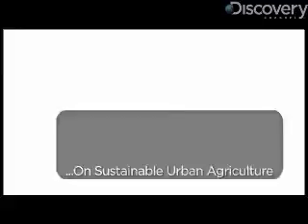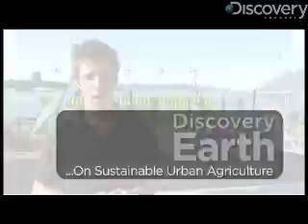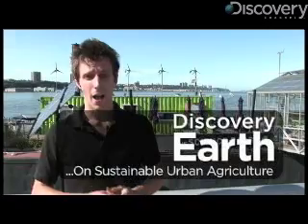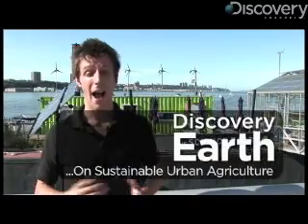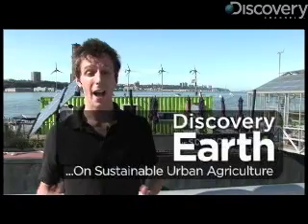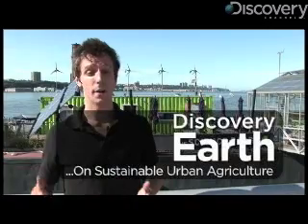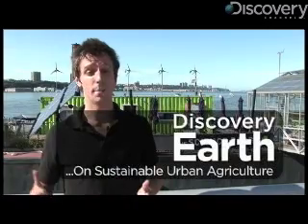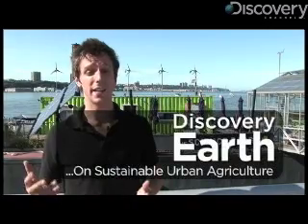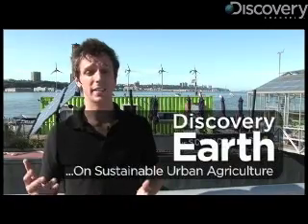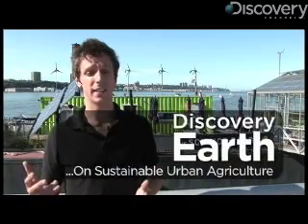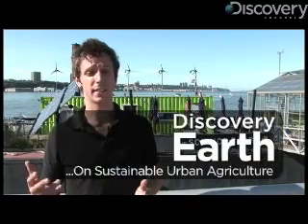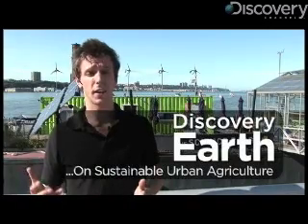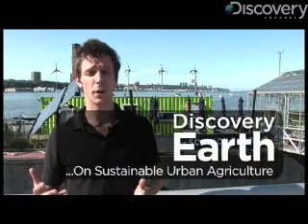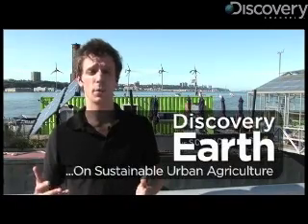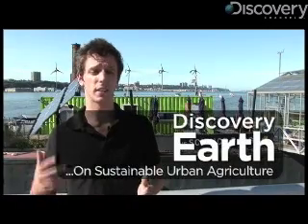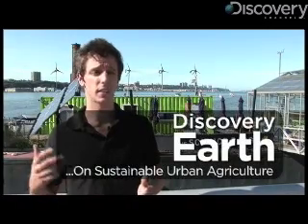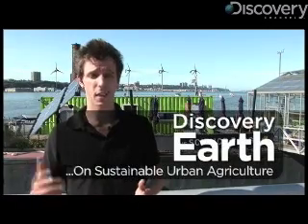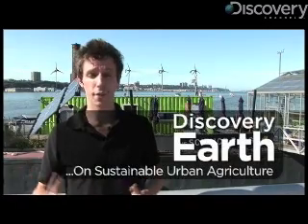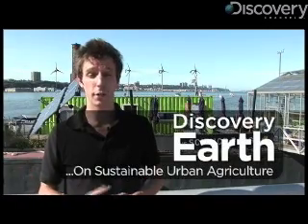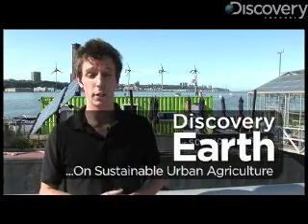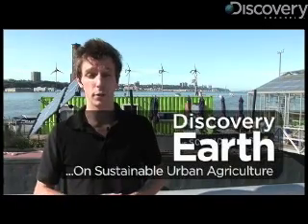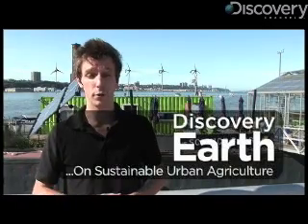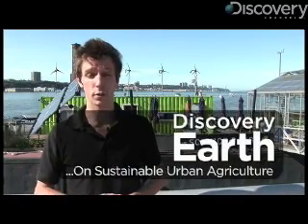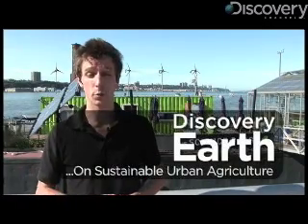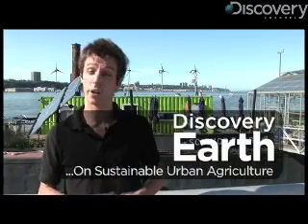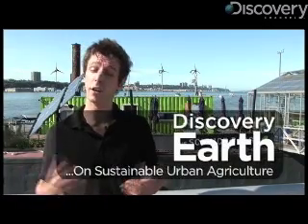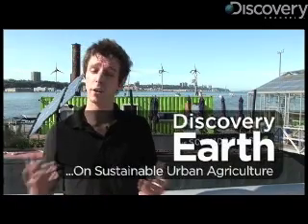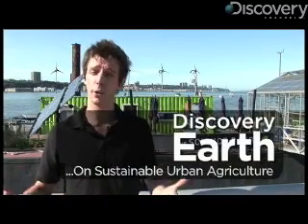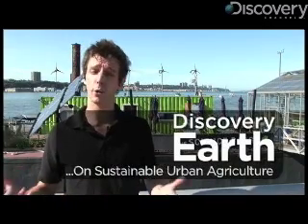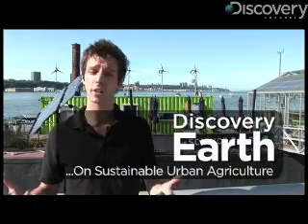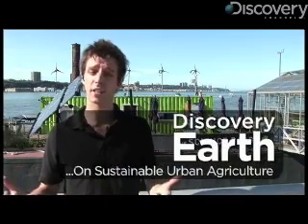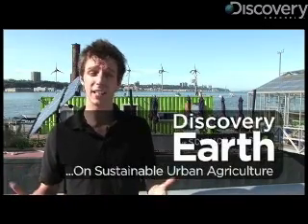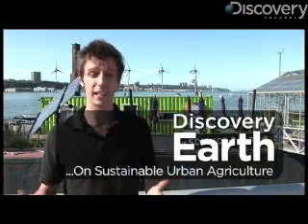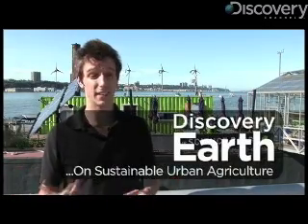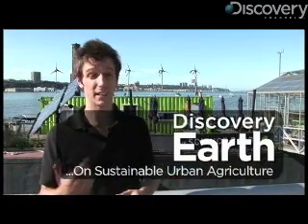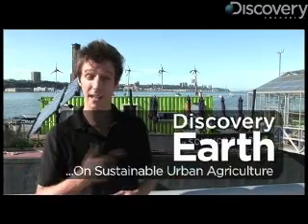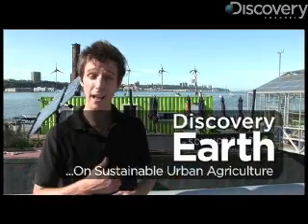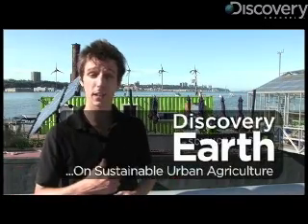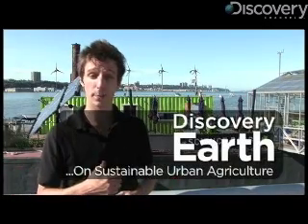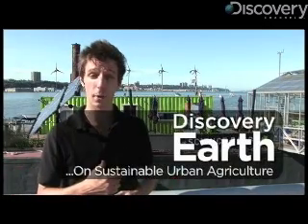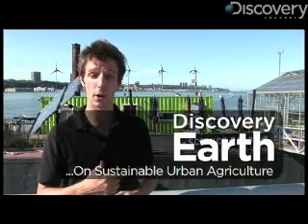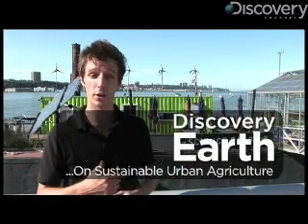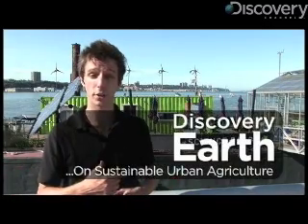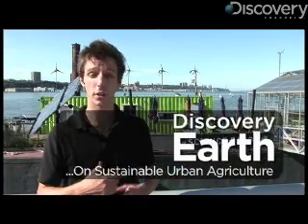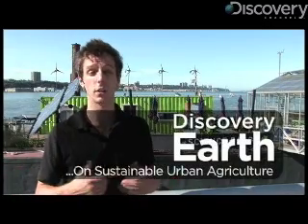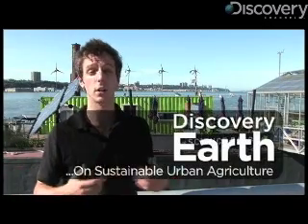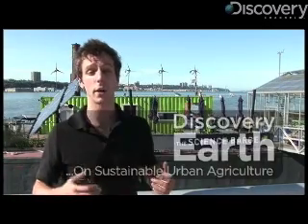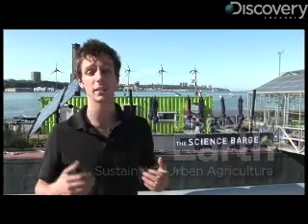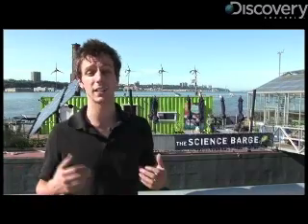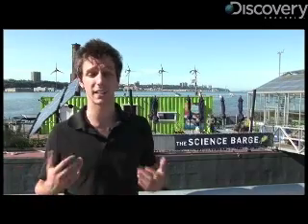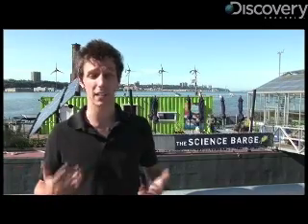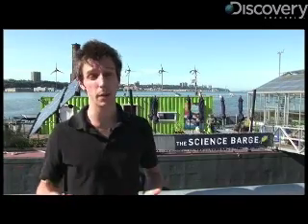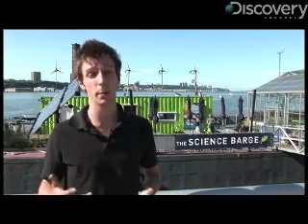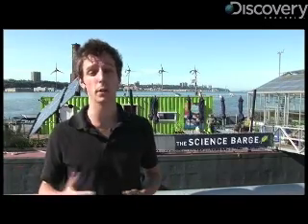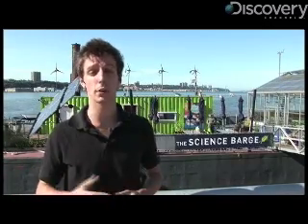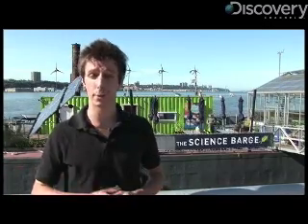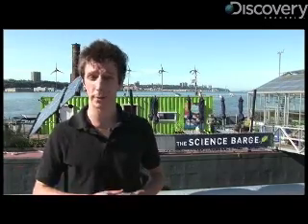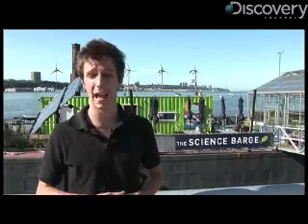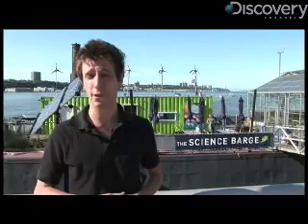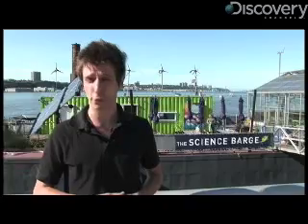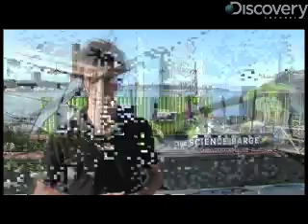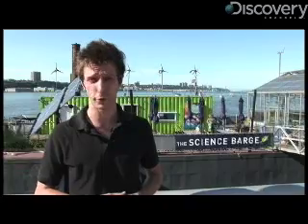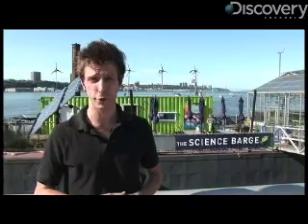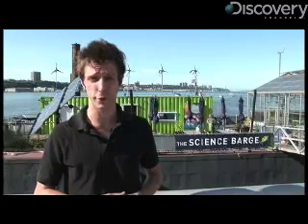Hi, I'm Matt Danzico with Discovery News. We're here in New York City at the Science Barge to learn about sustainable urban agriculture.